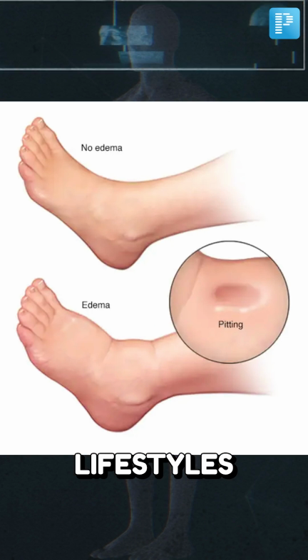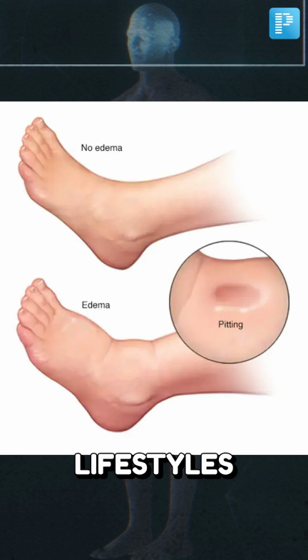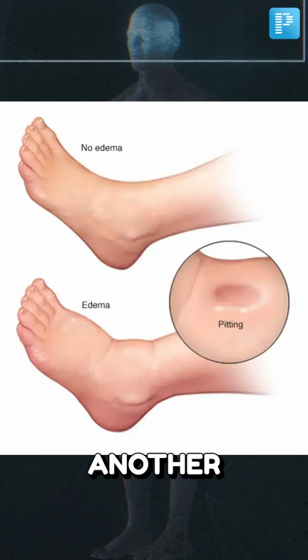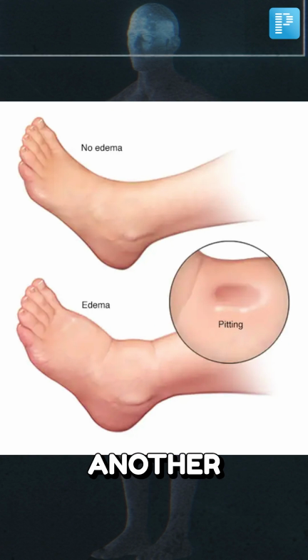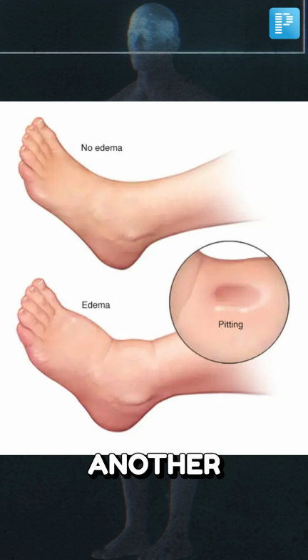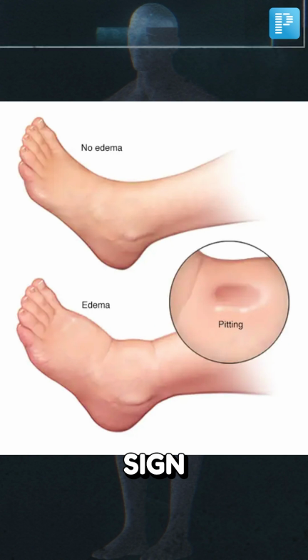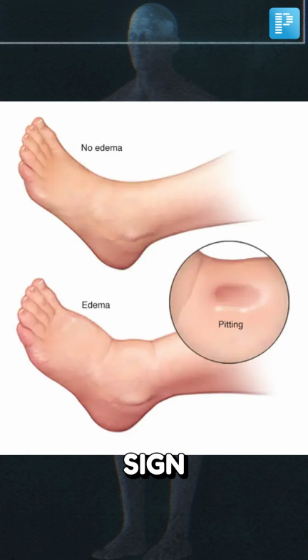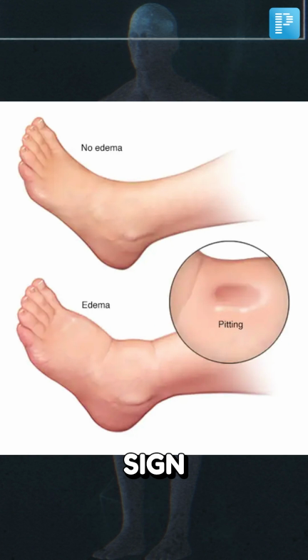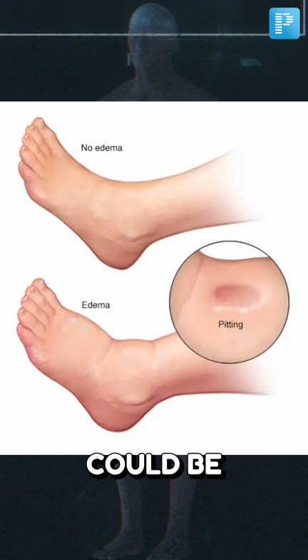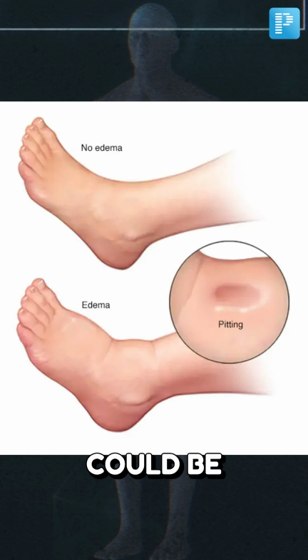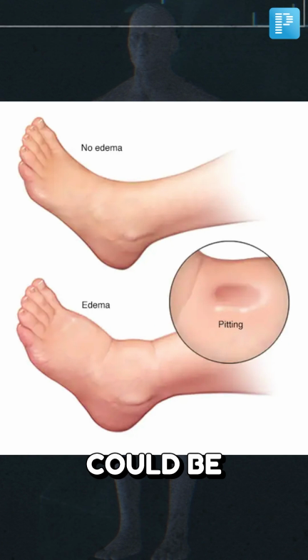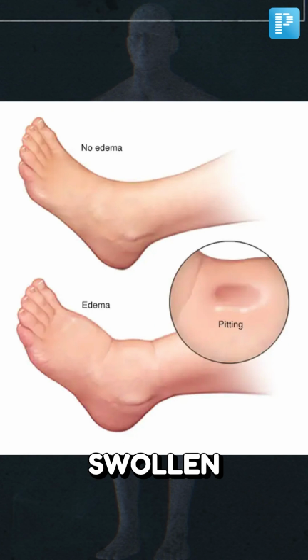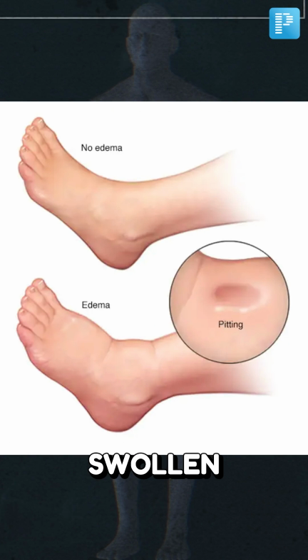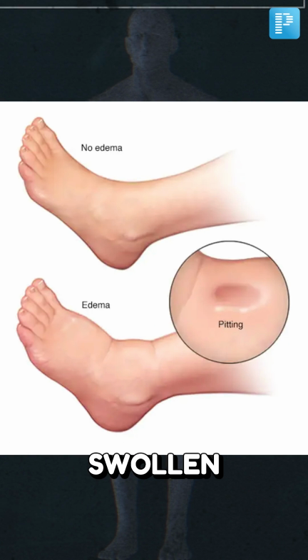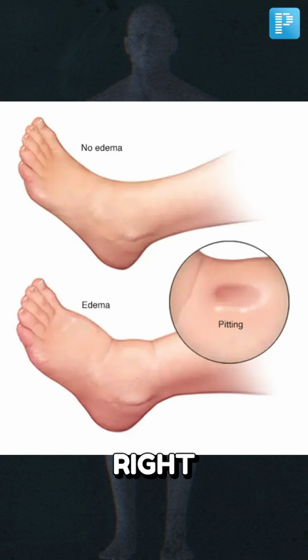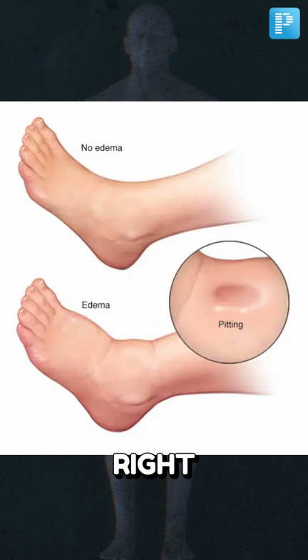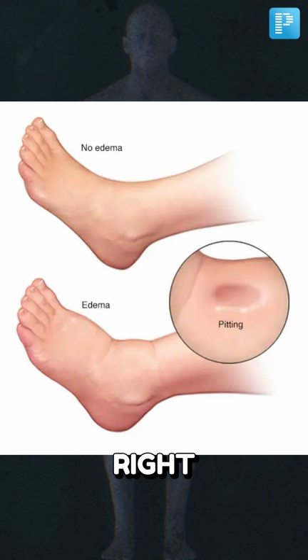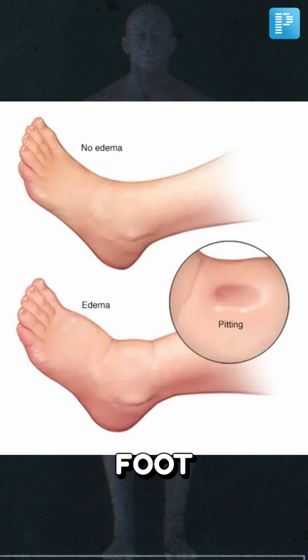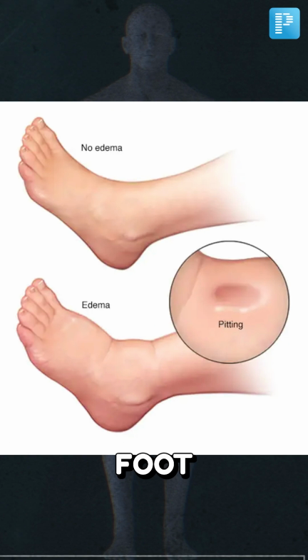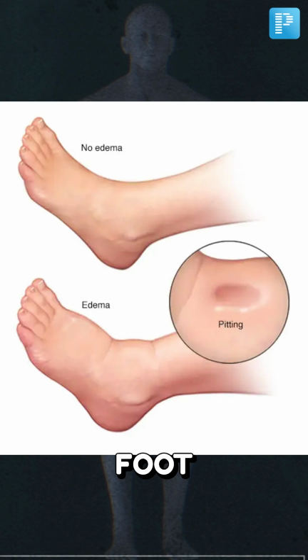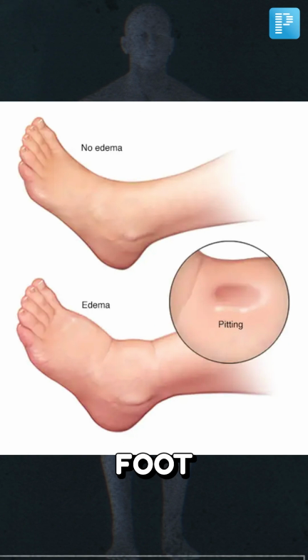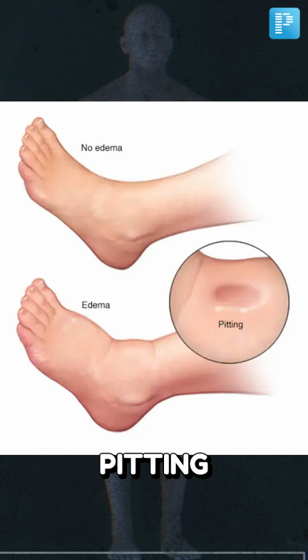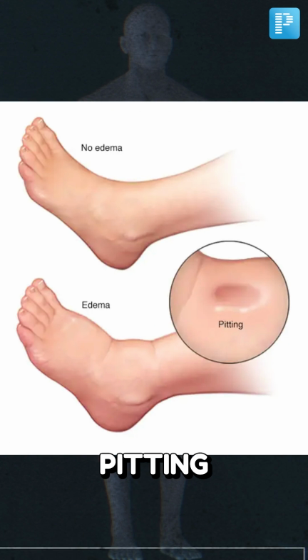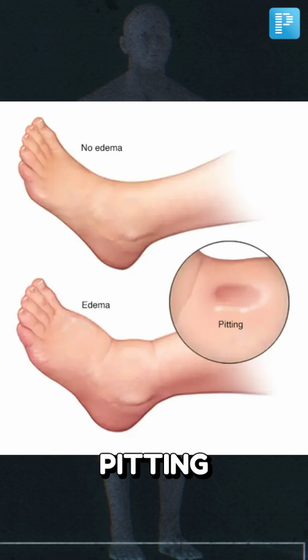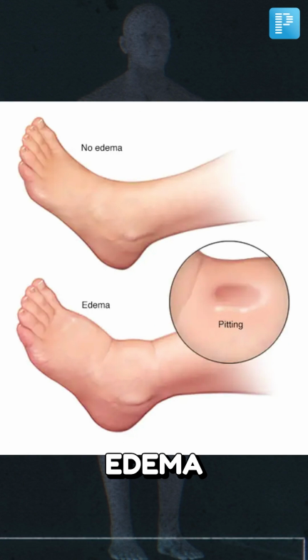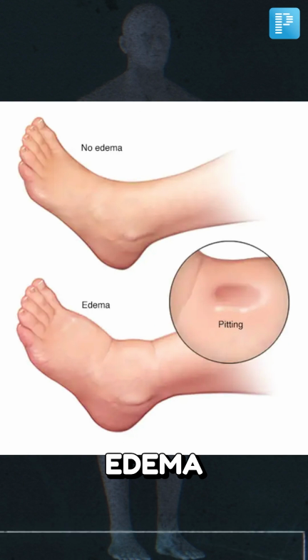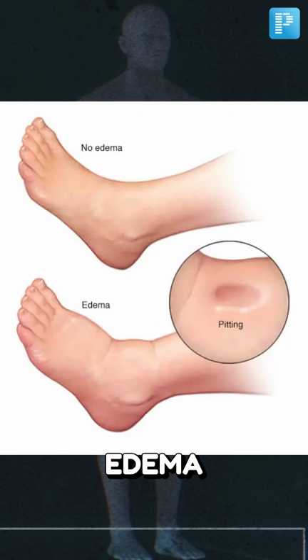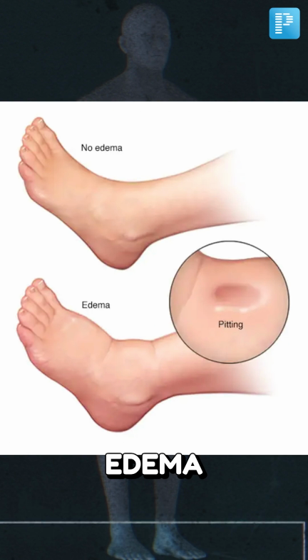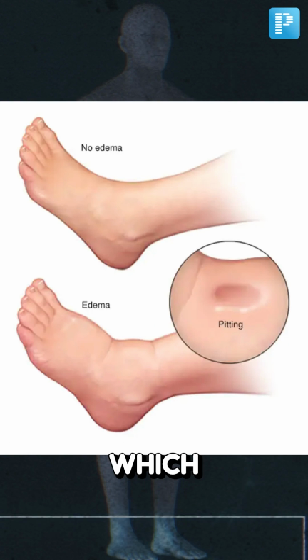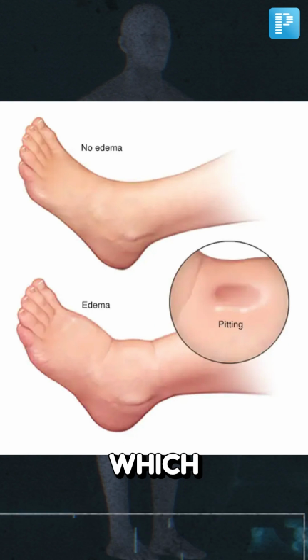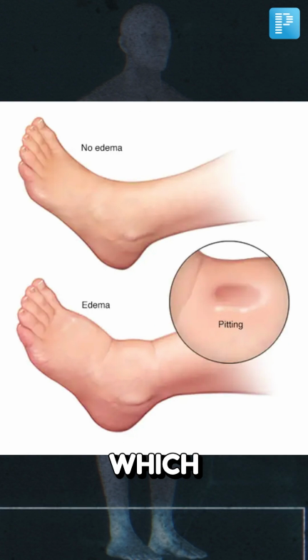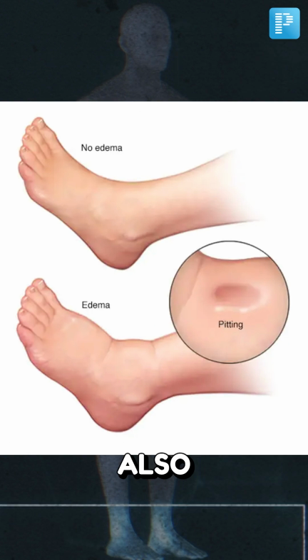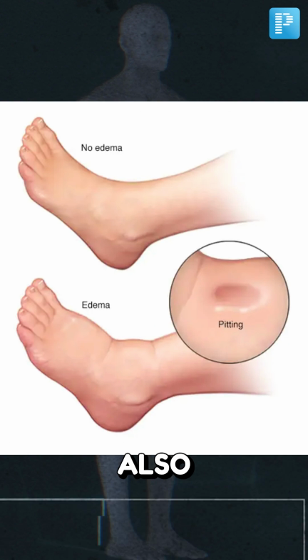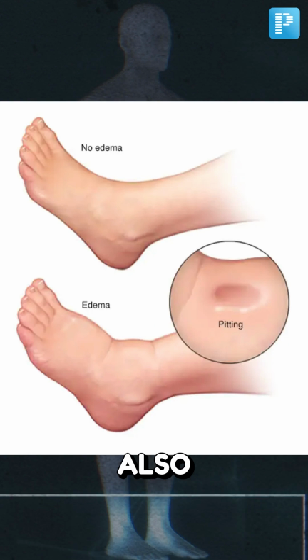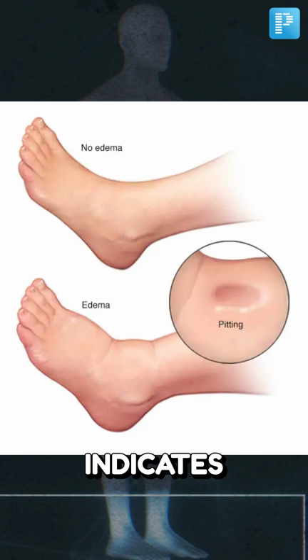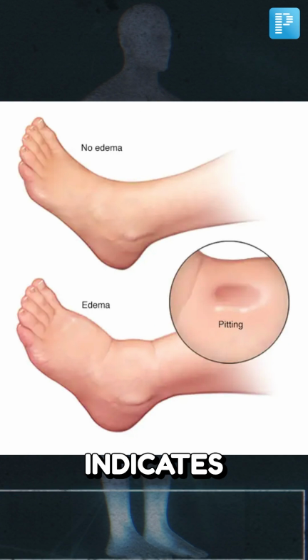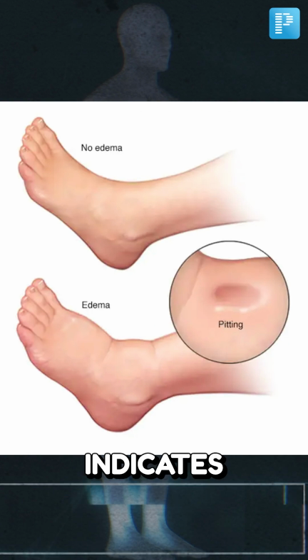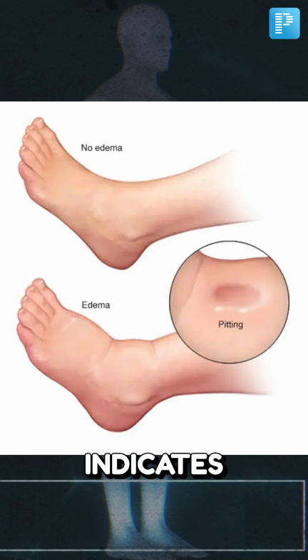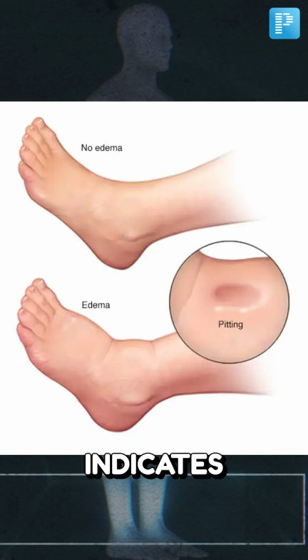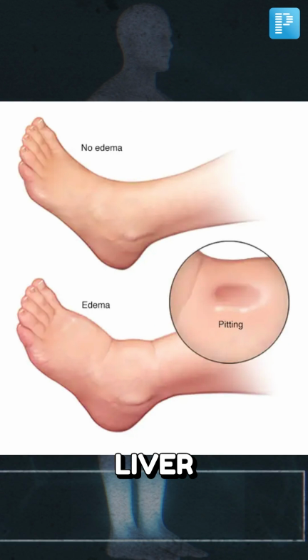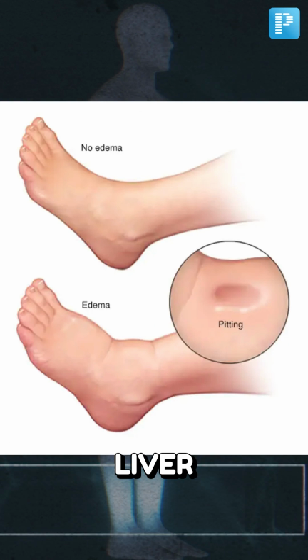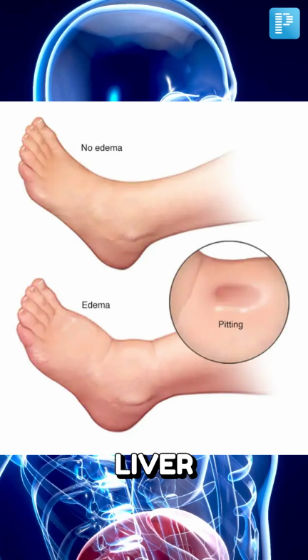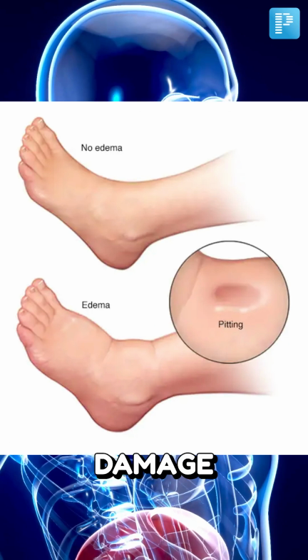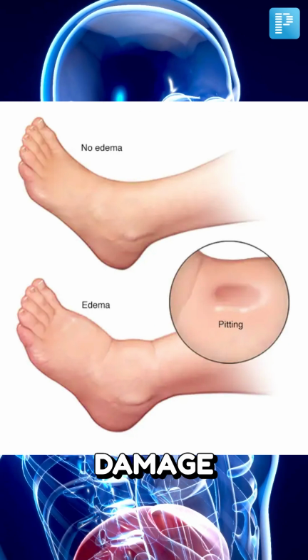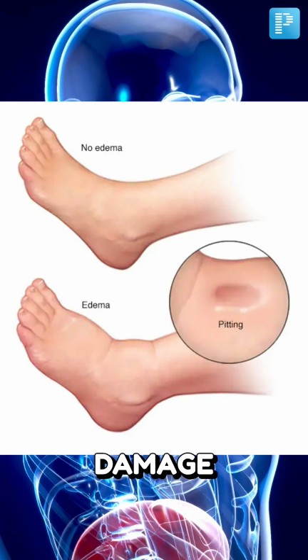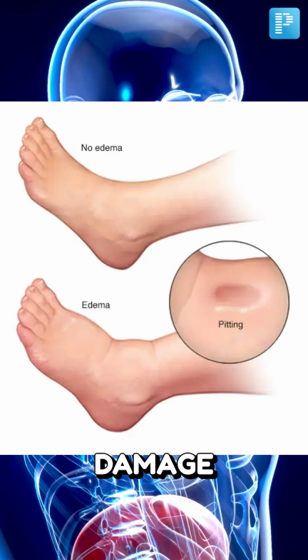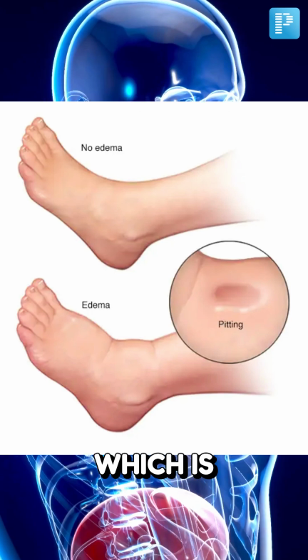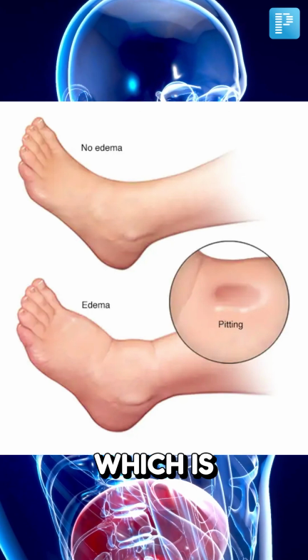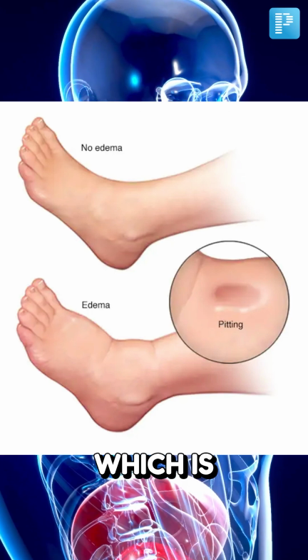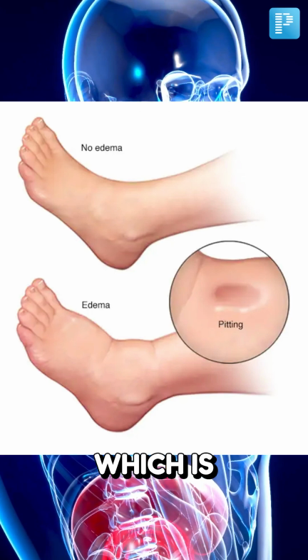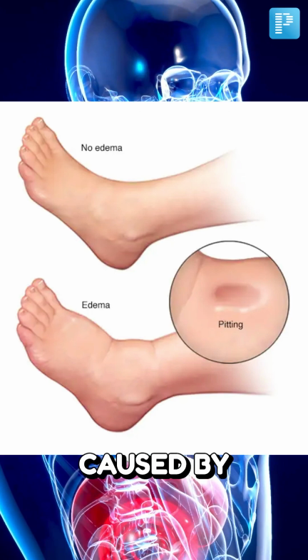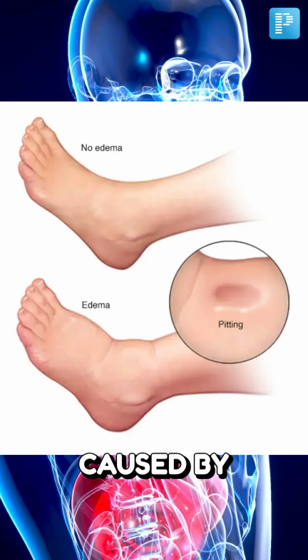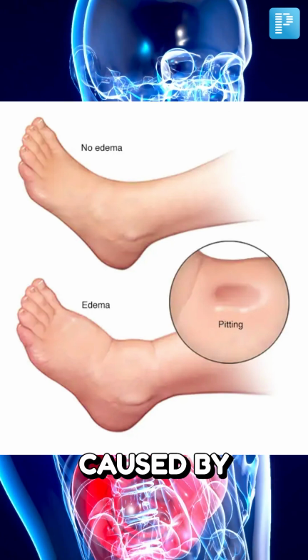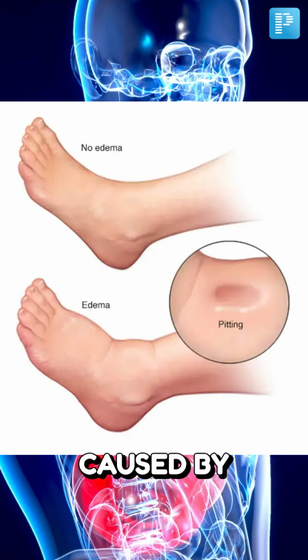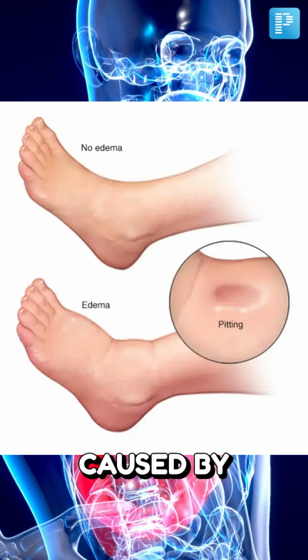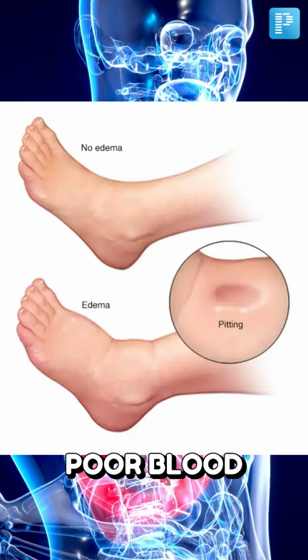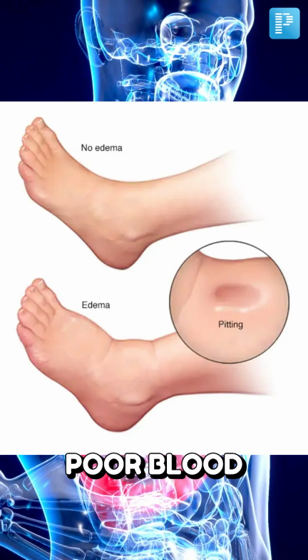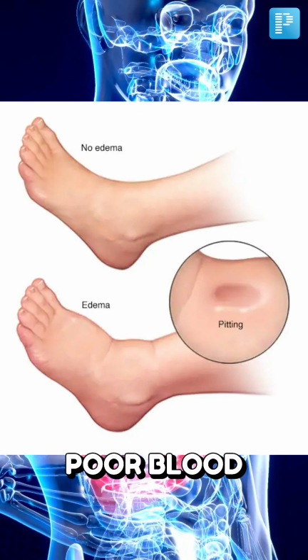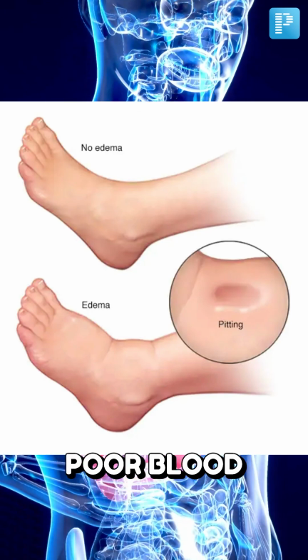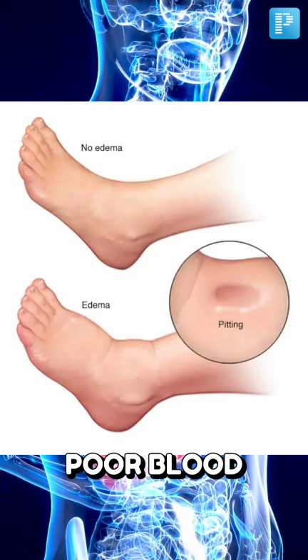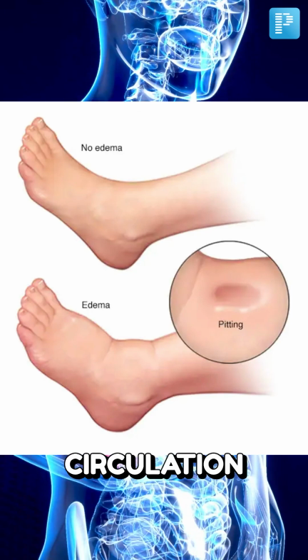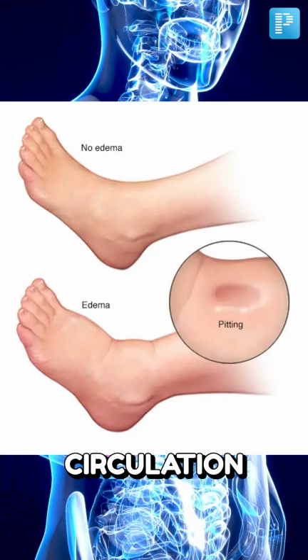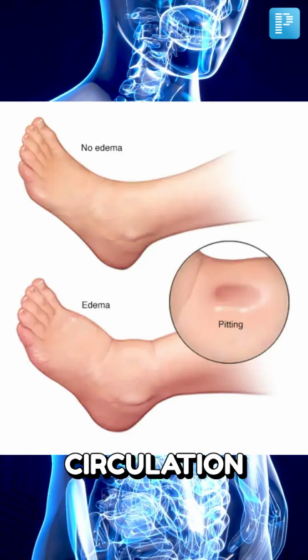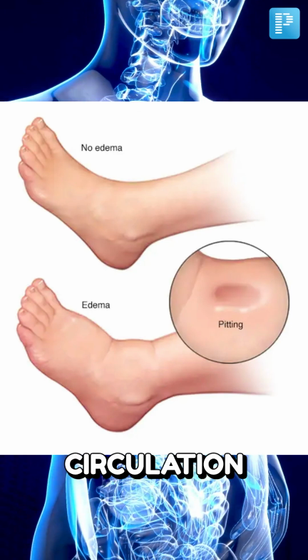Another sign could be a swollen right foot with pitting edema, which also indicates liver damage caused by poor blood circulation.